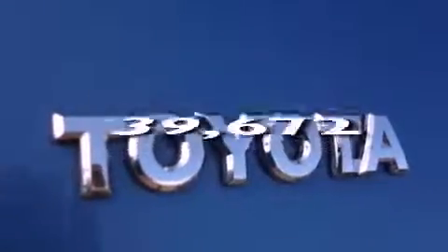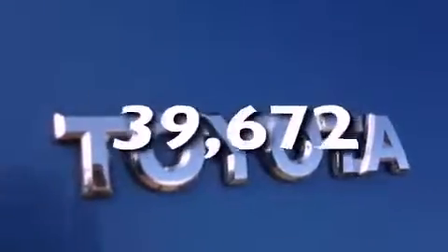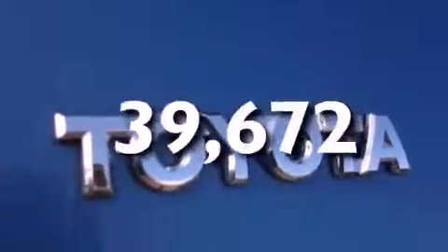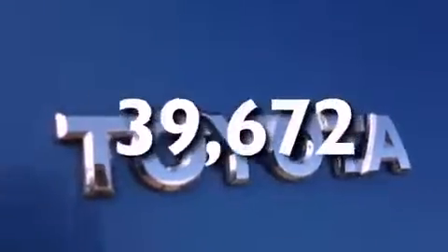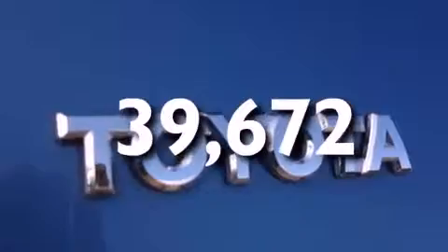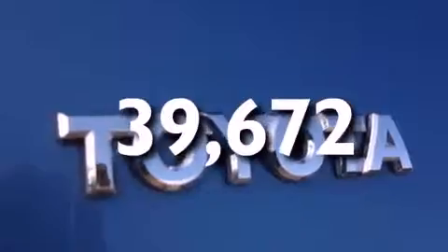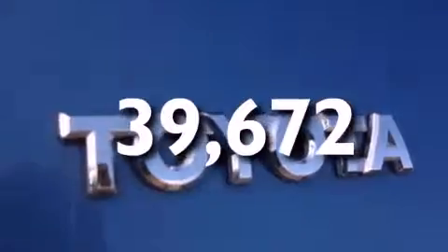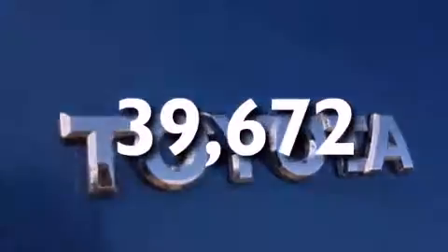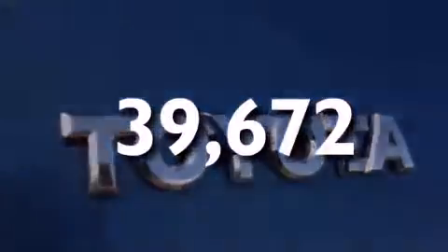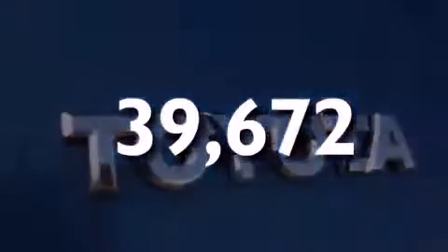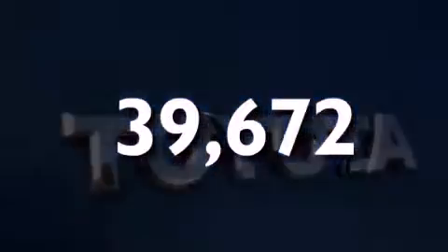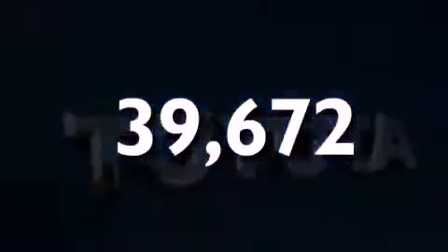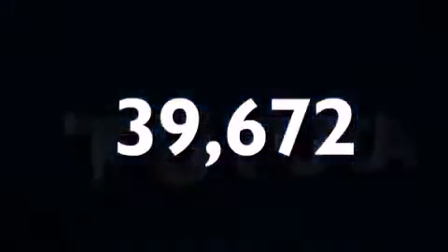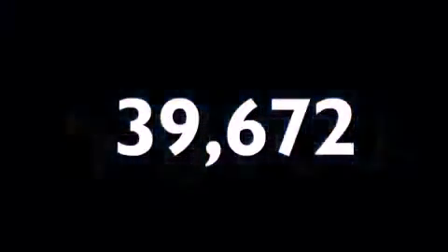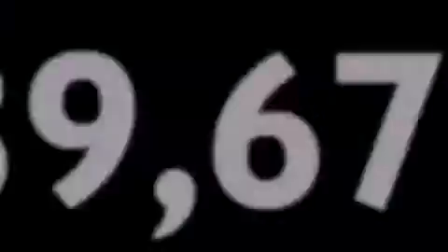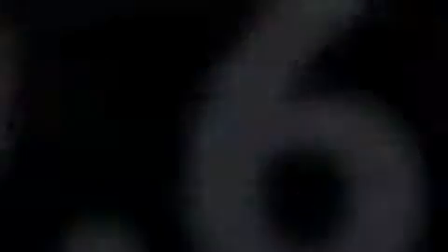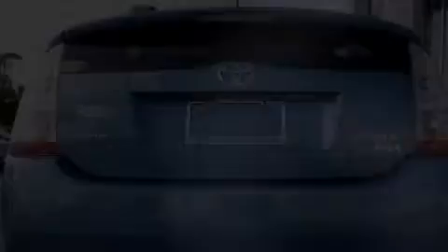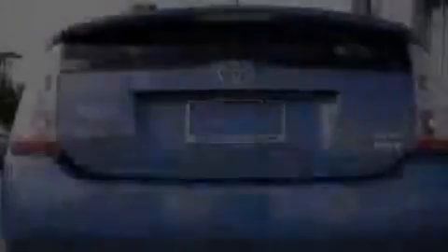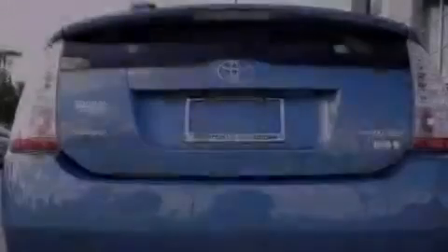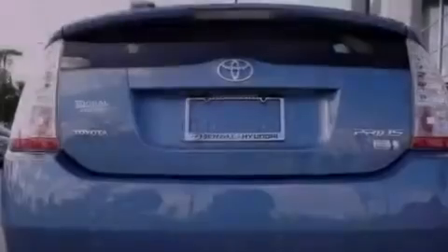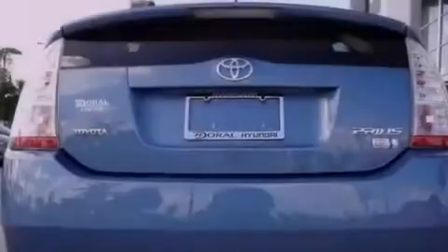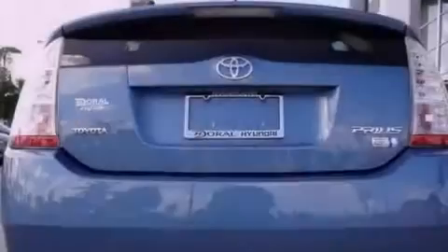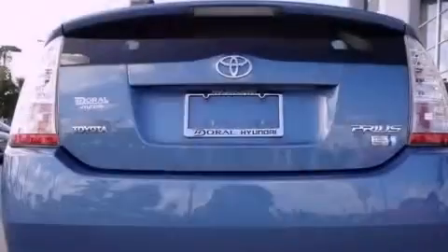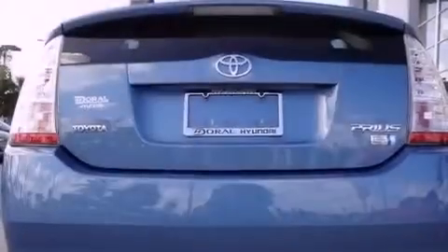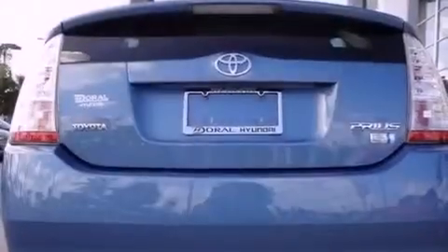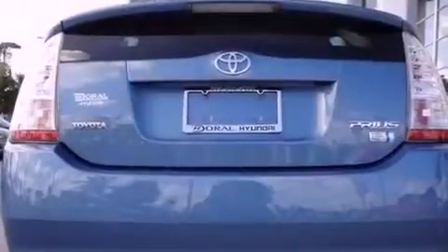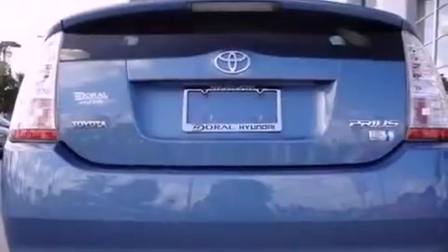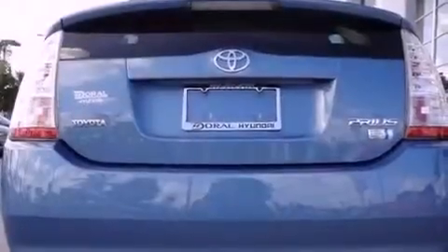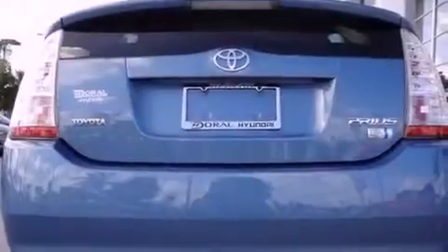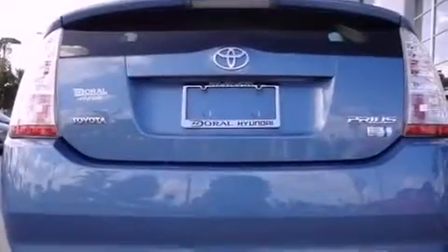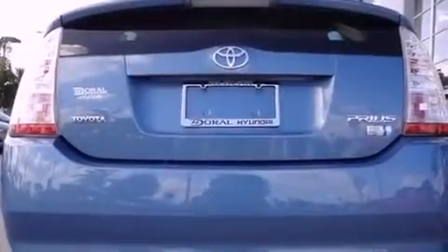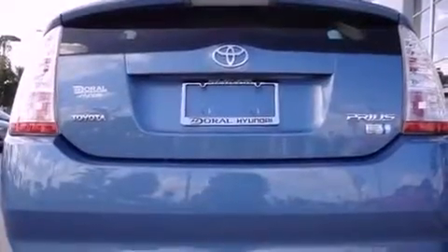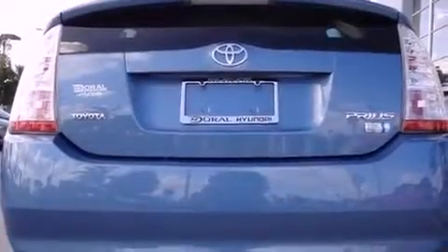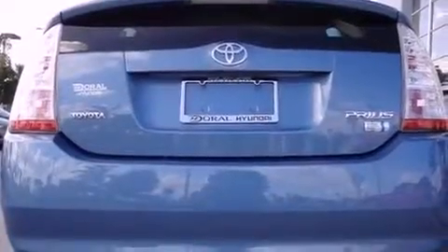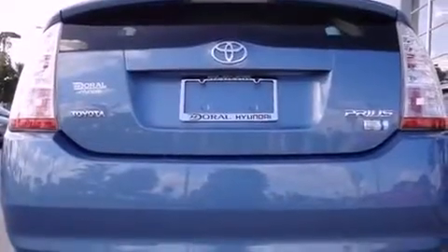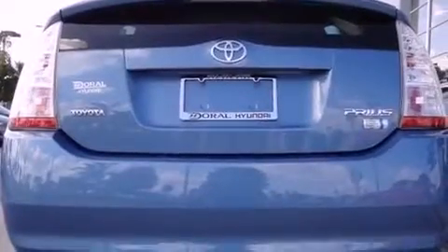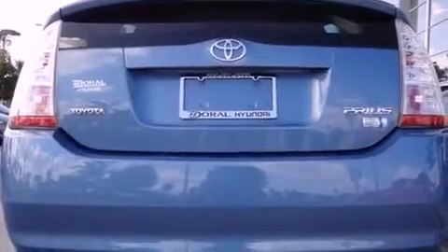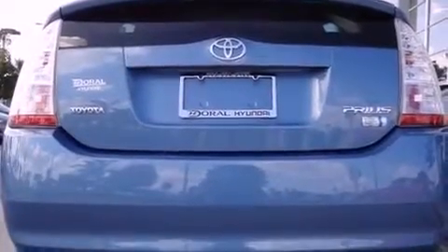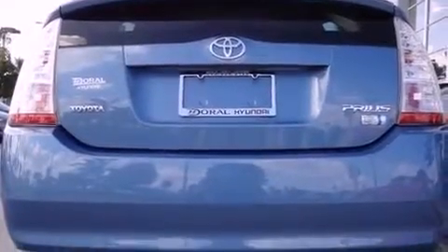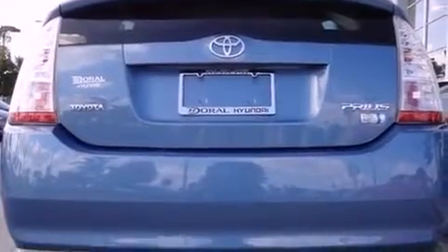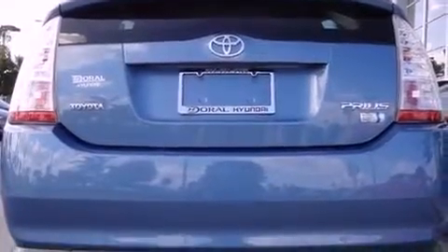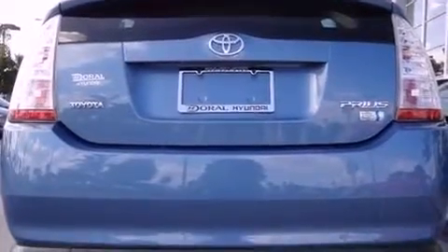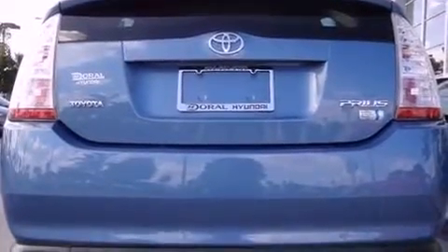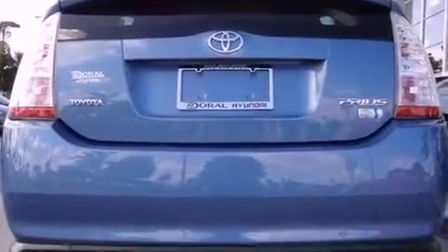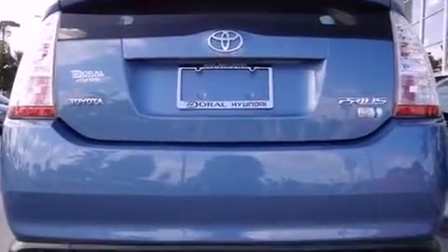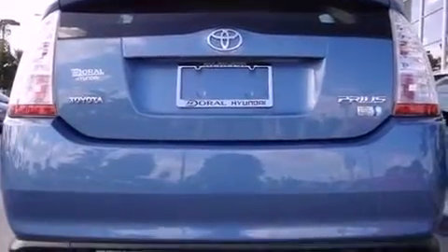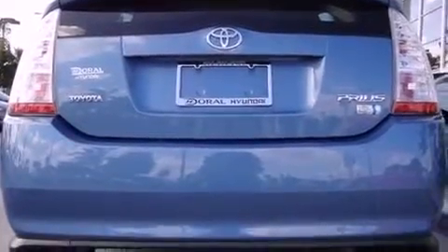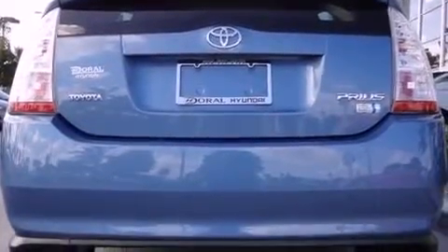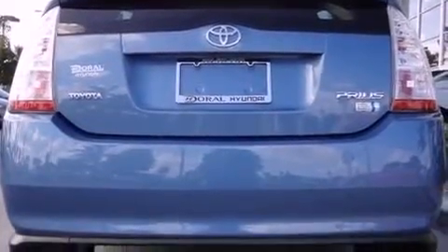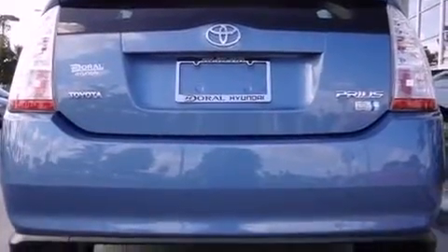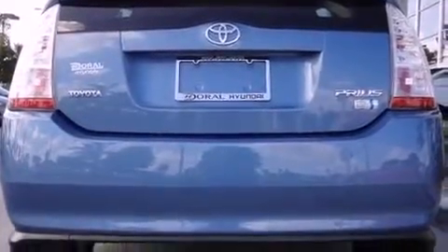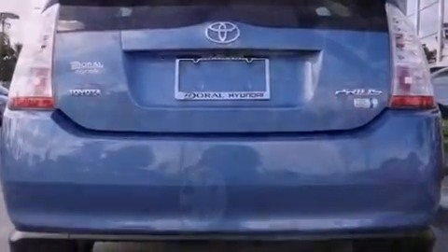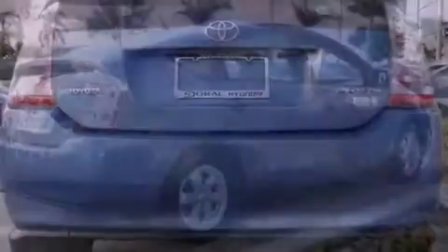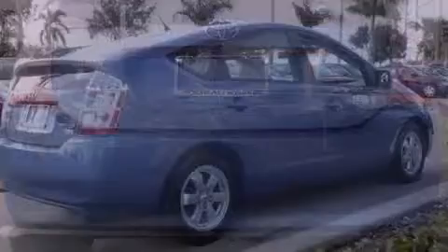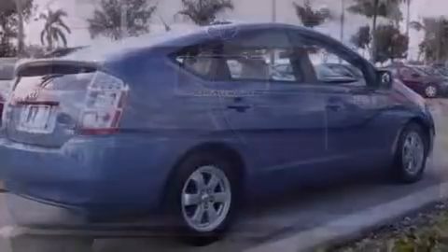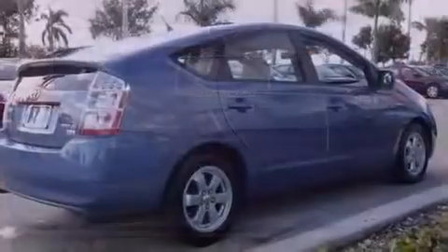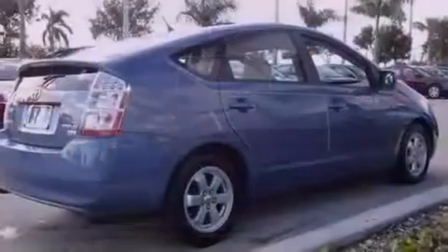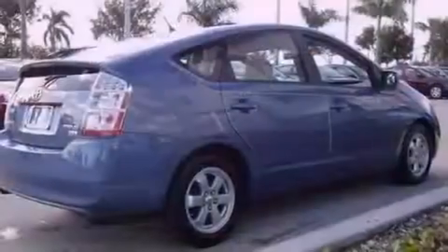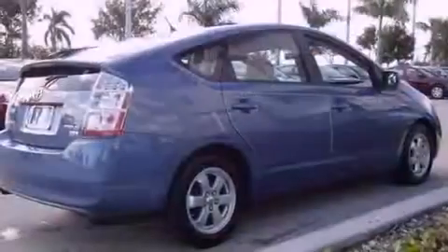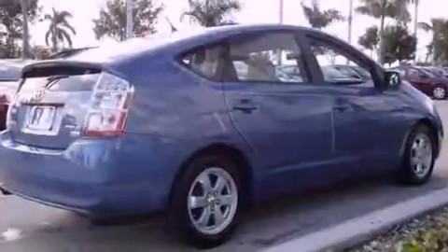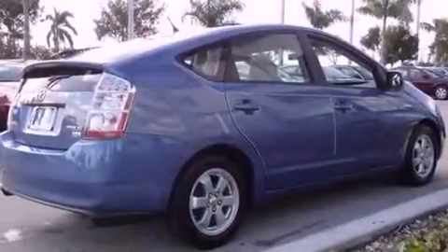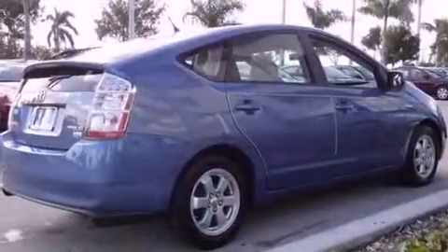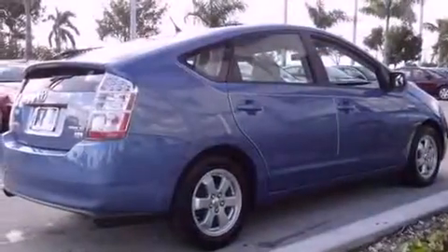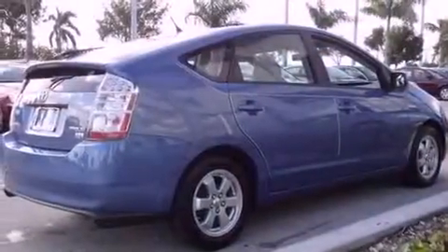With an EPA estimated rating of 45 miles per gallon on the highway, this automobile pays off in the long run.